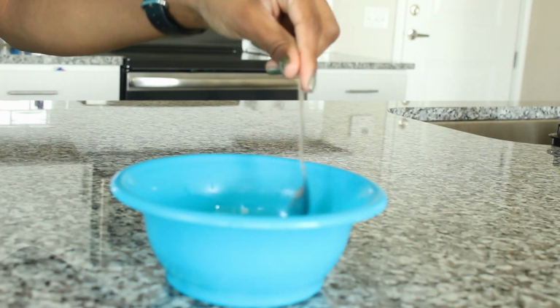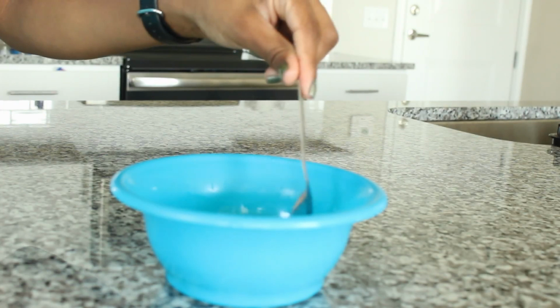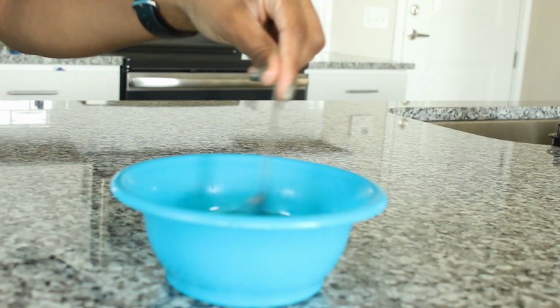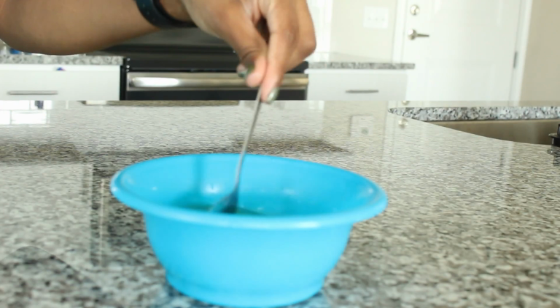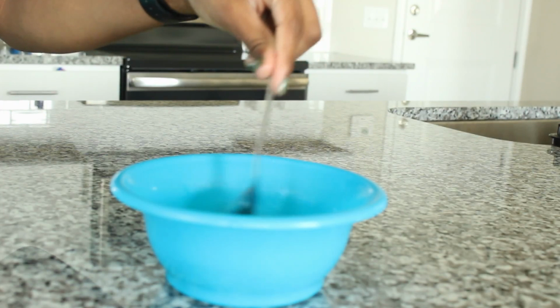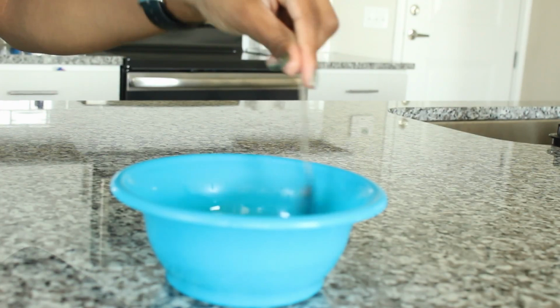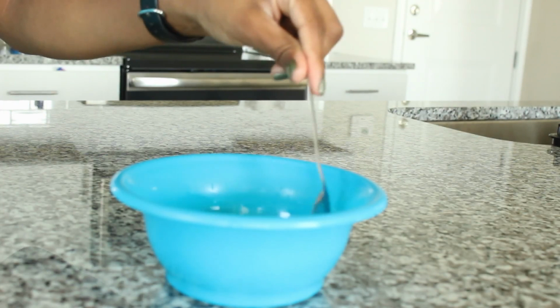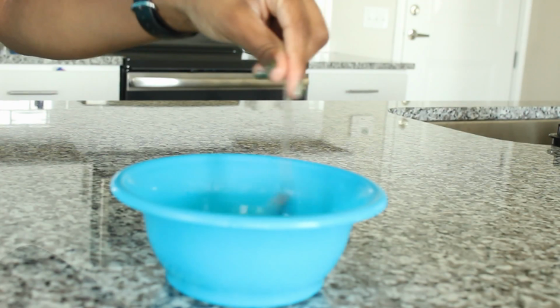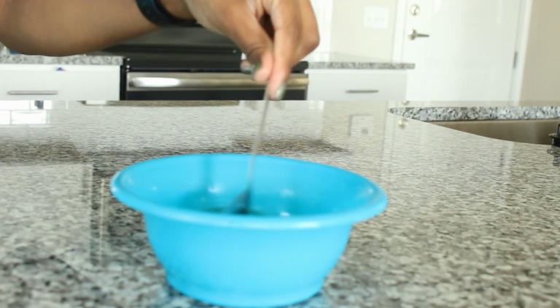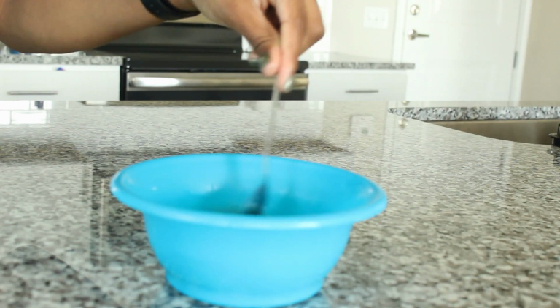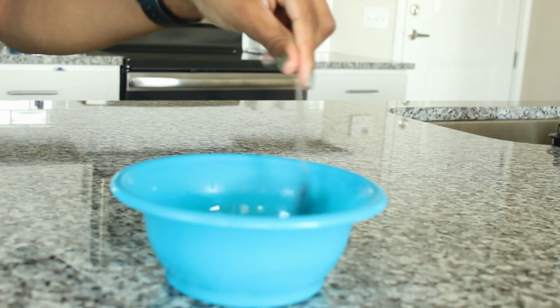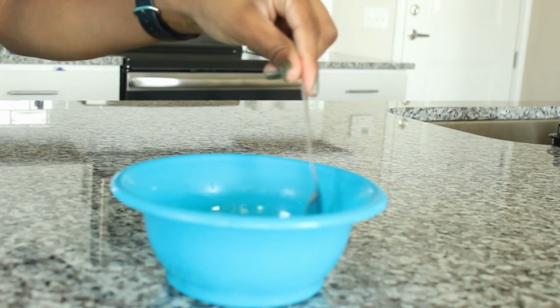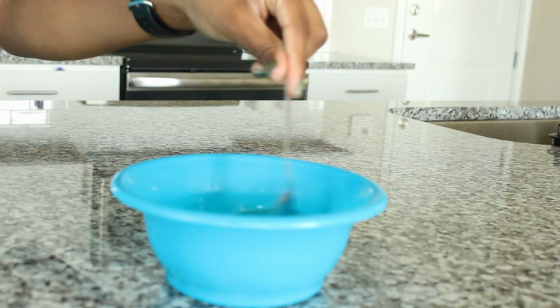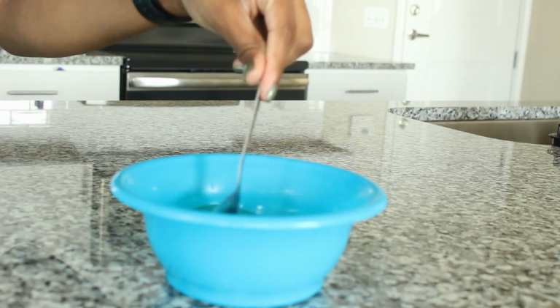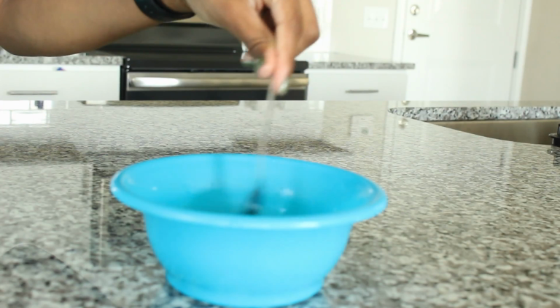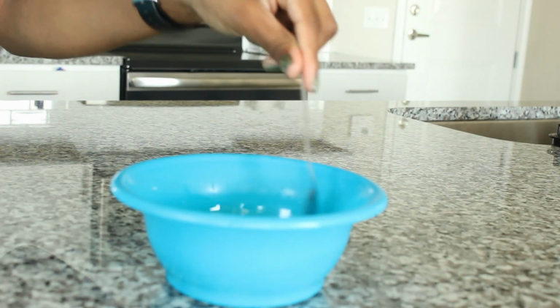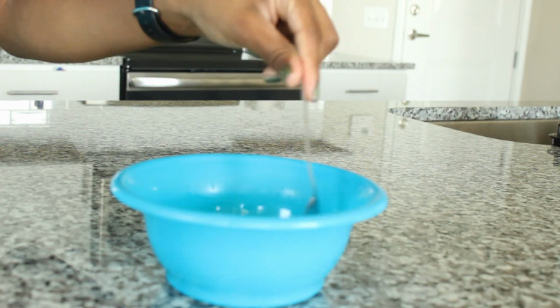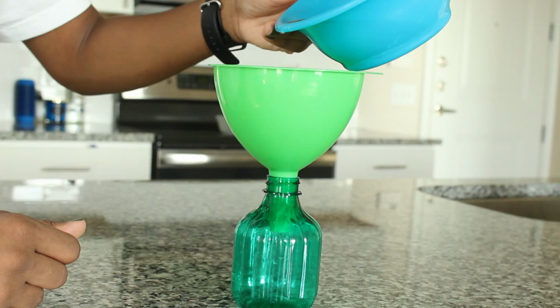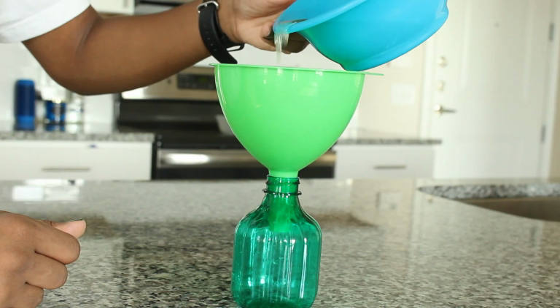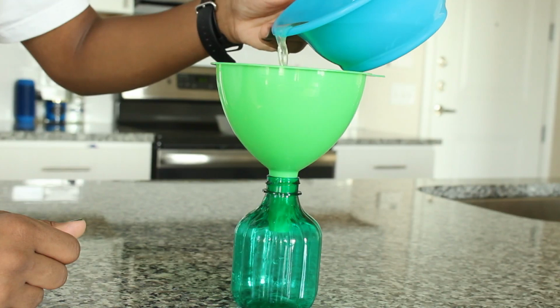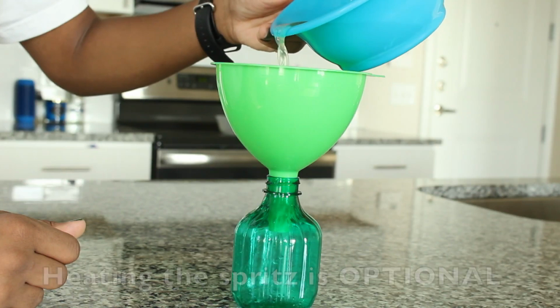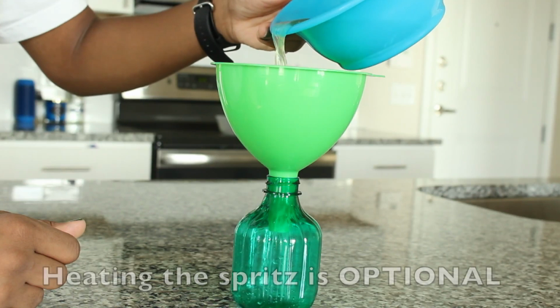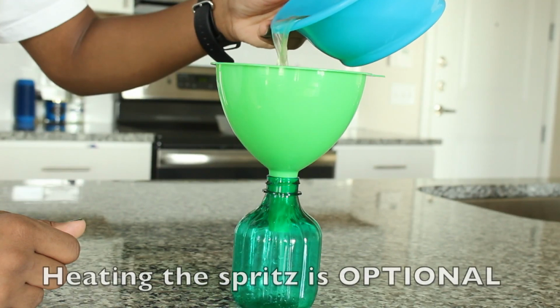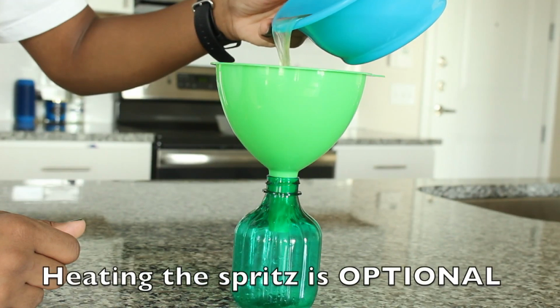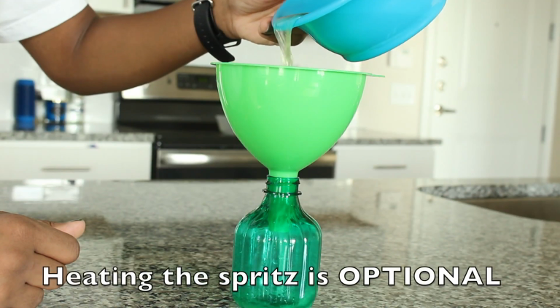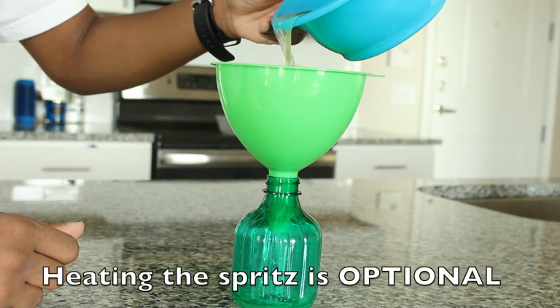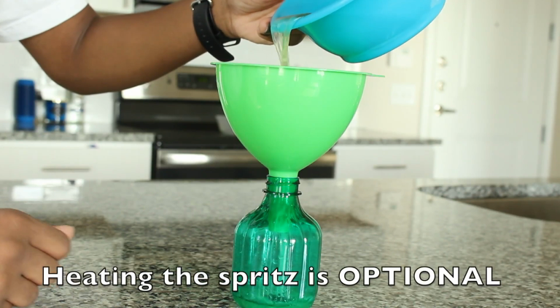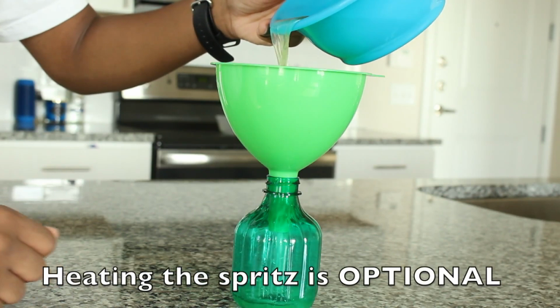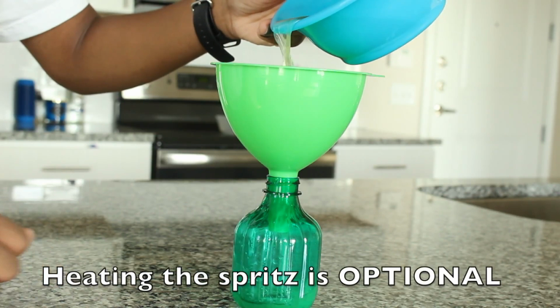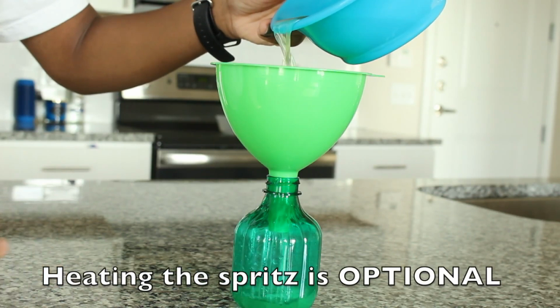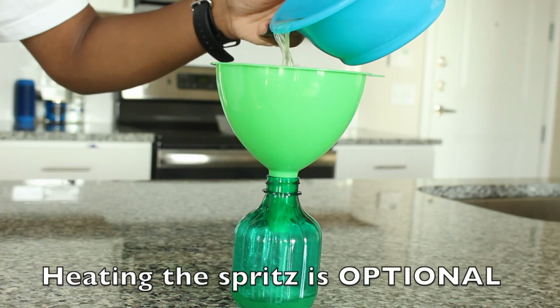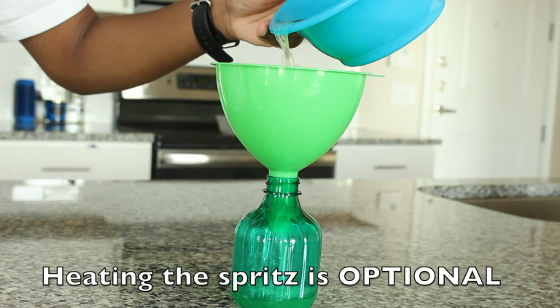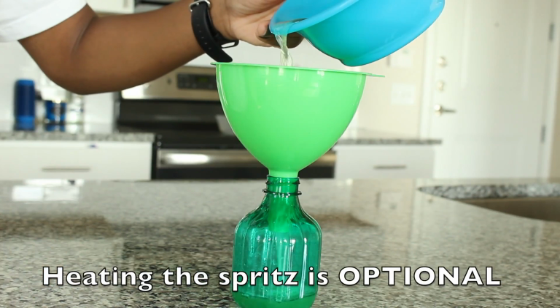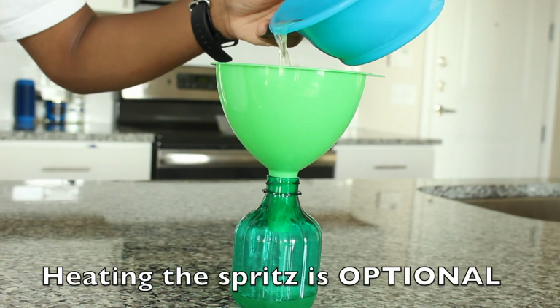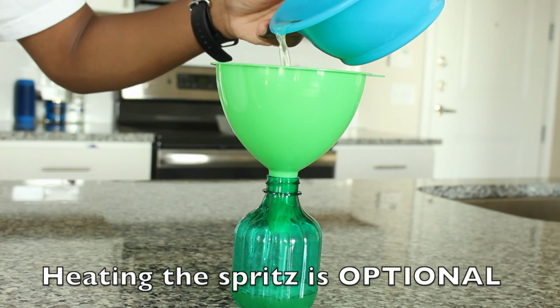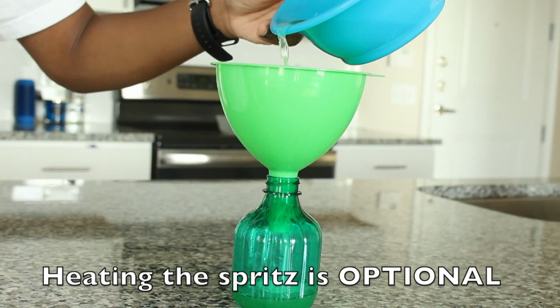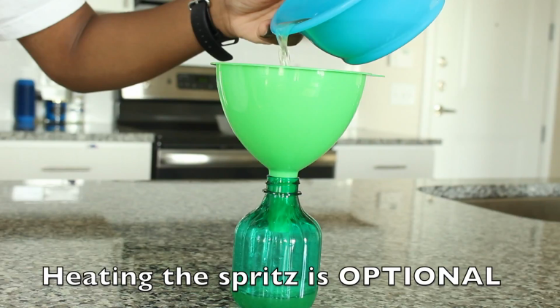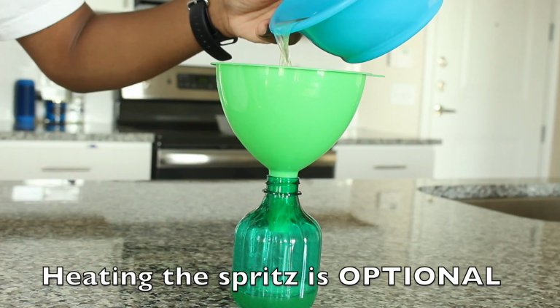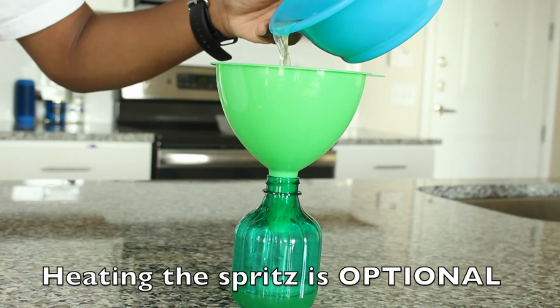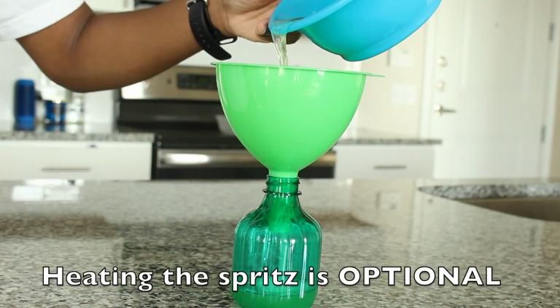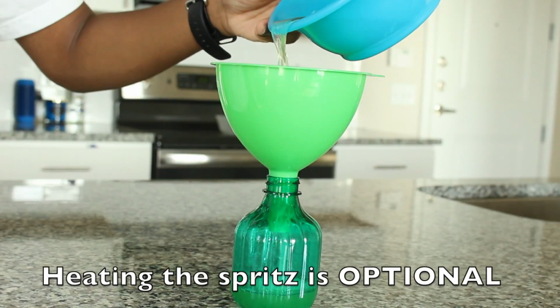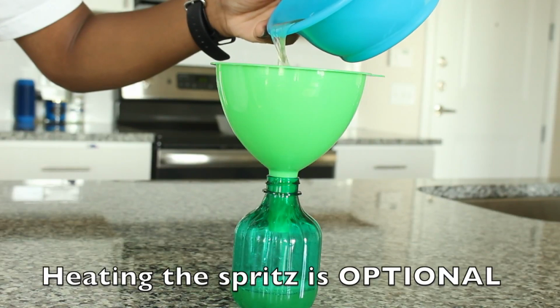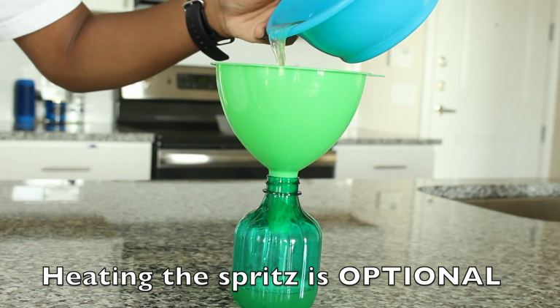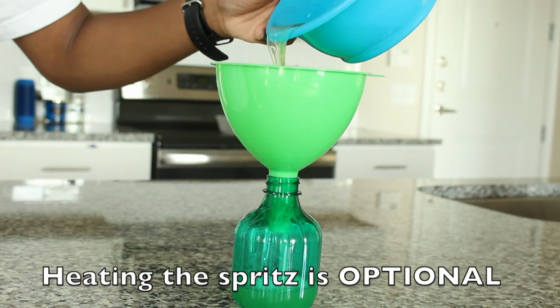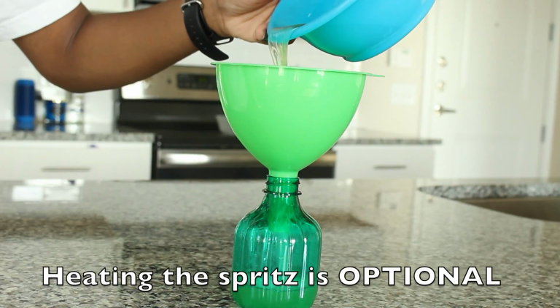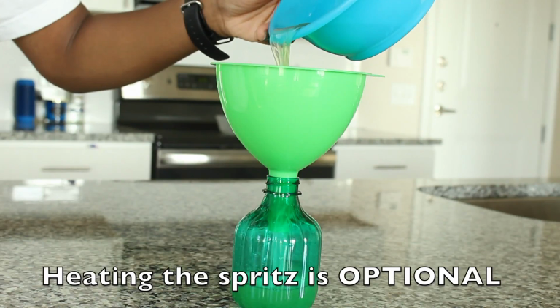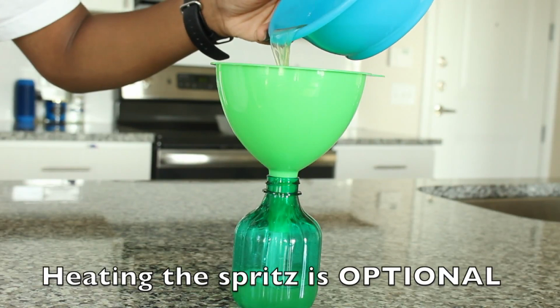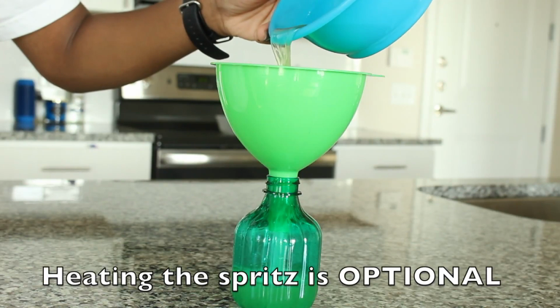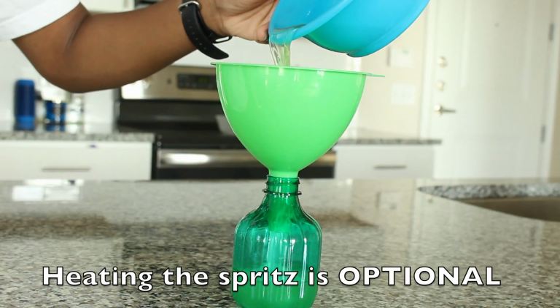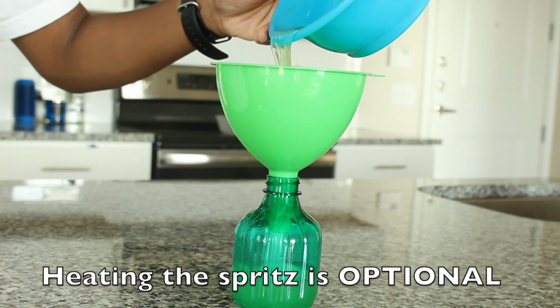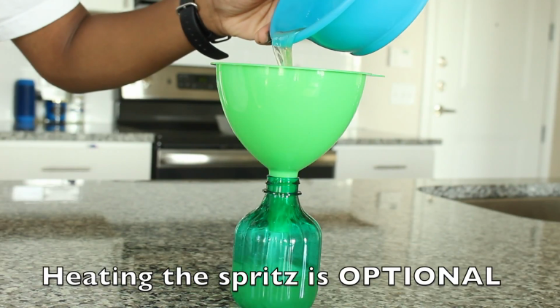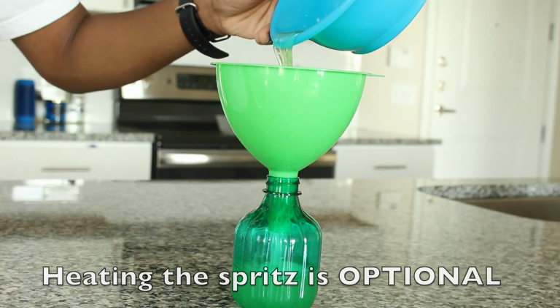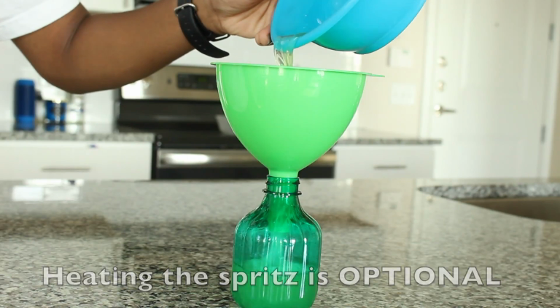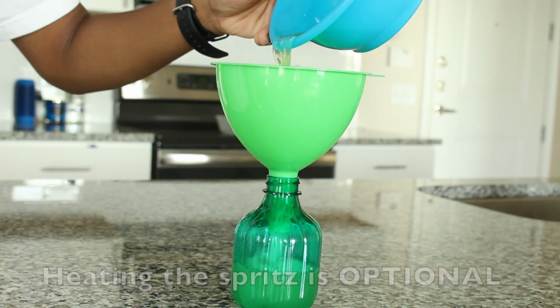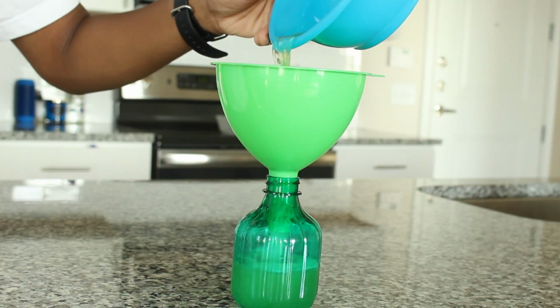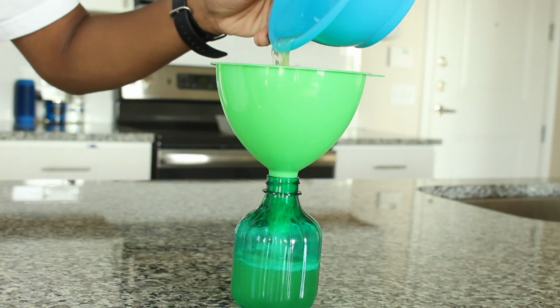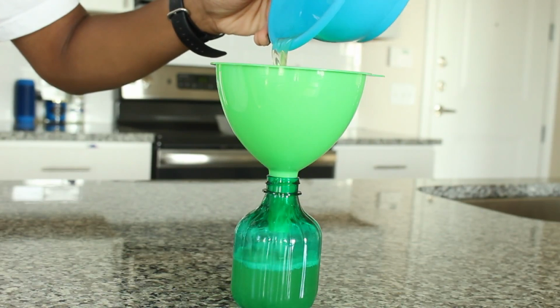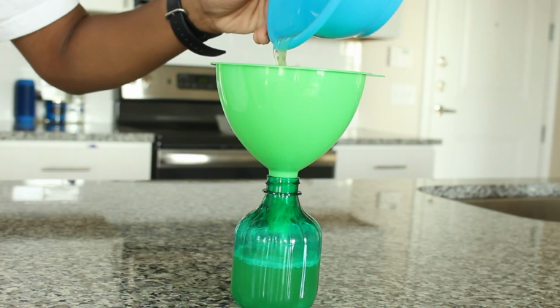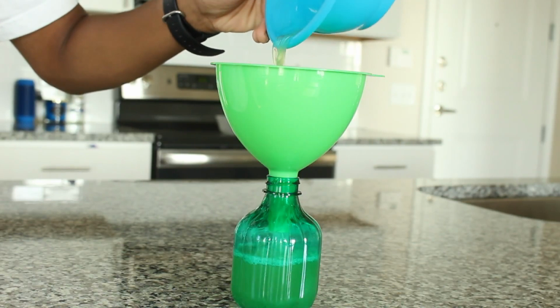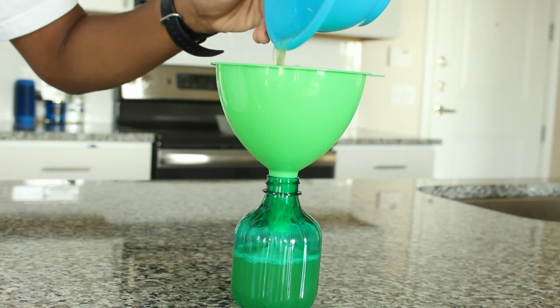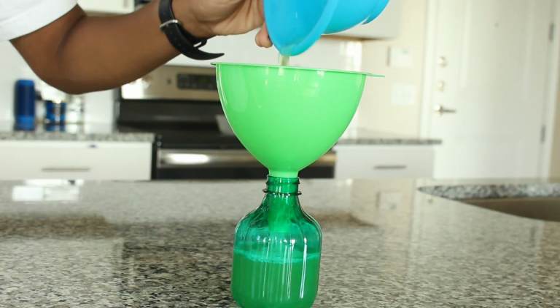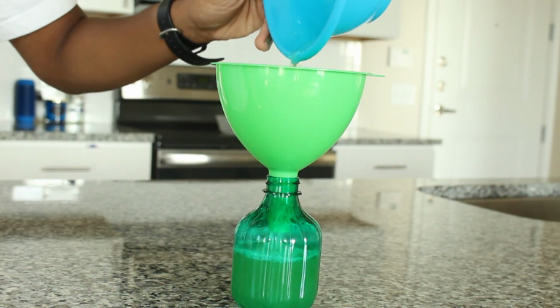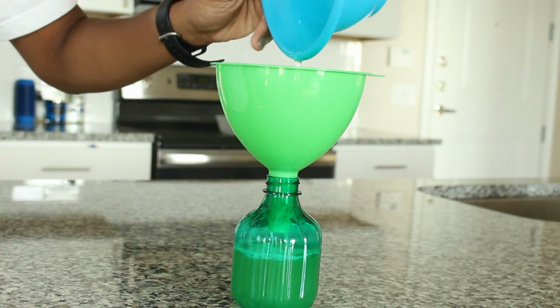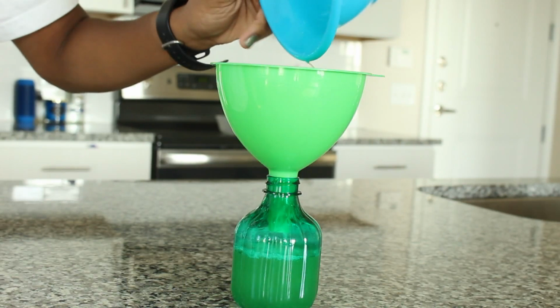I stirred until the ingredients were blended, put it in the microwave for about 10 seconds, and then I transferred it into a spray bottle.